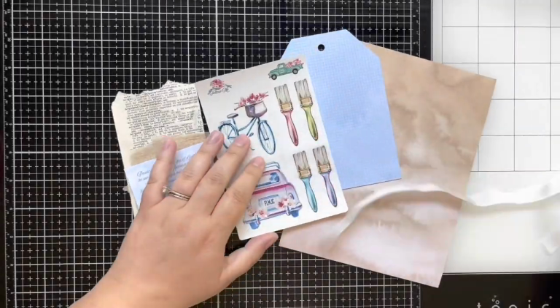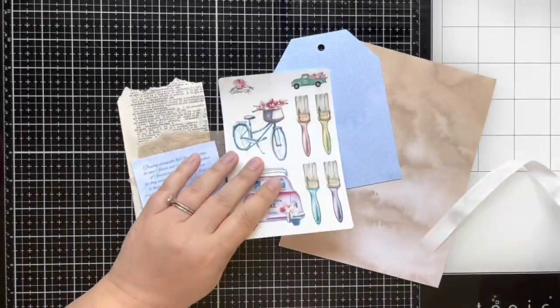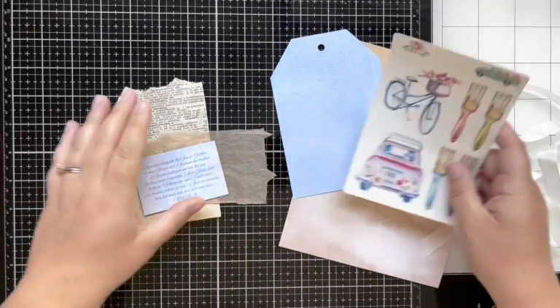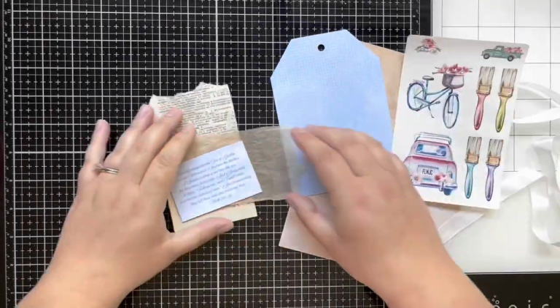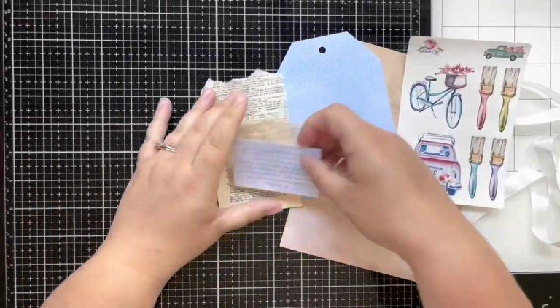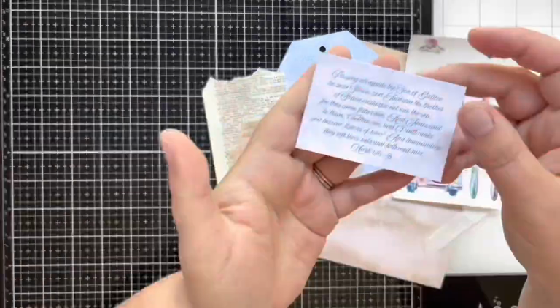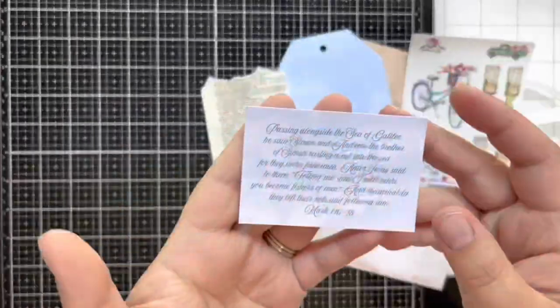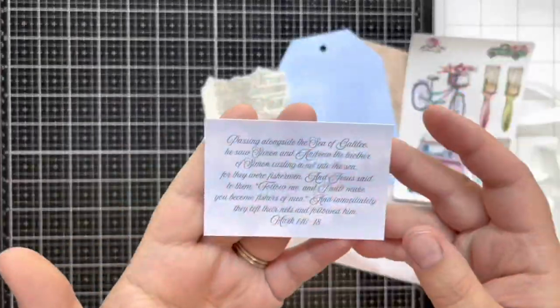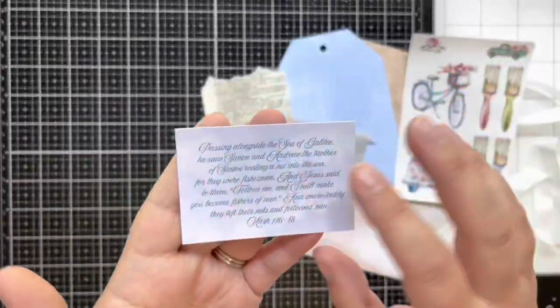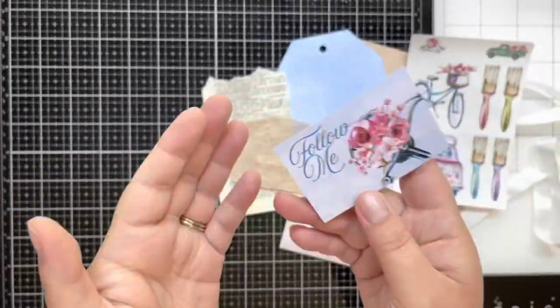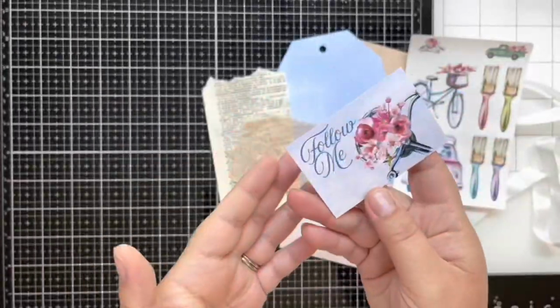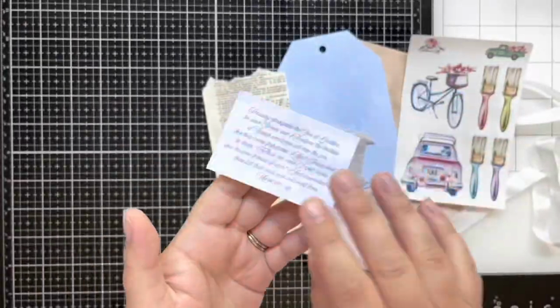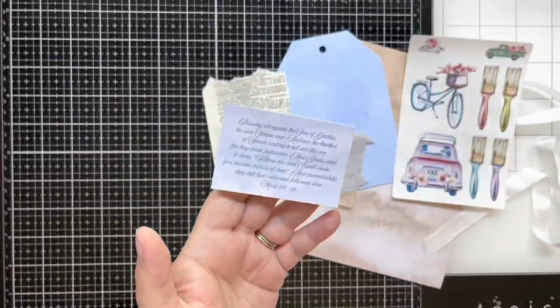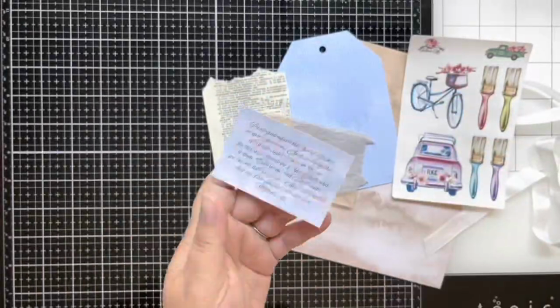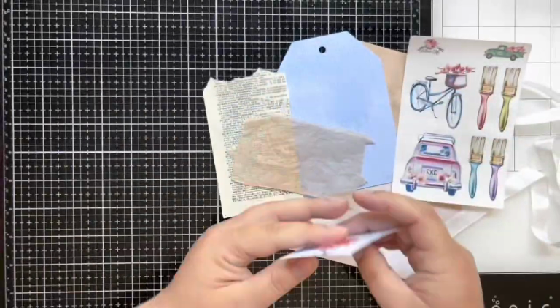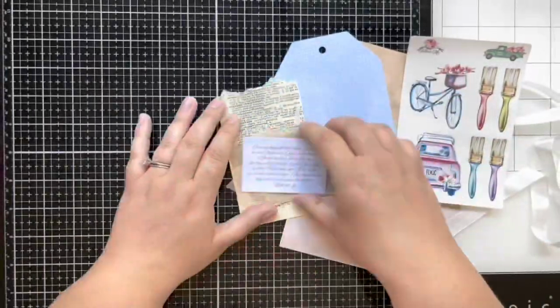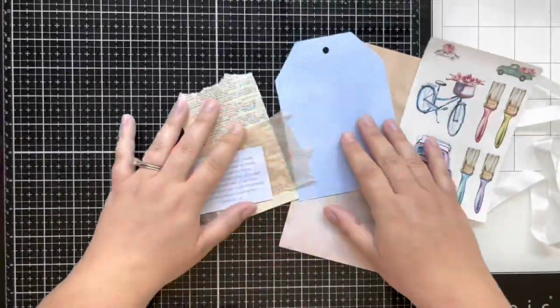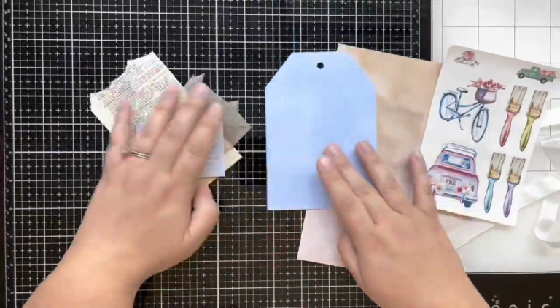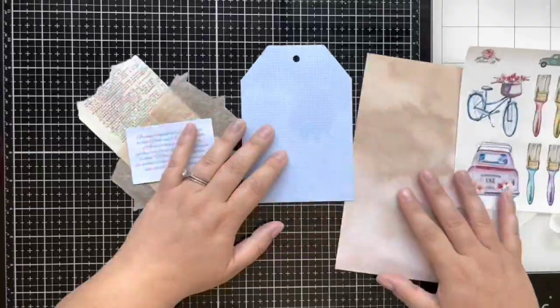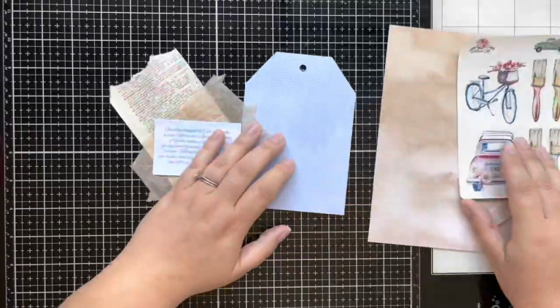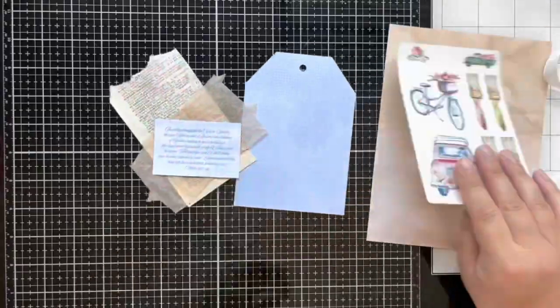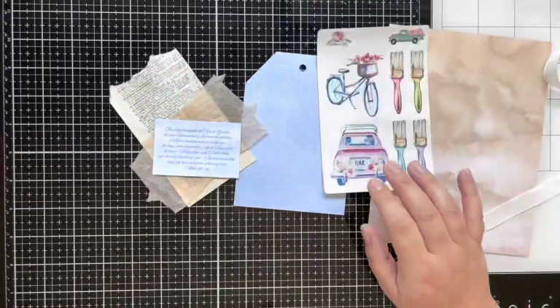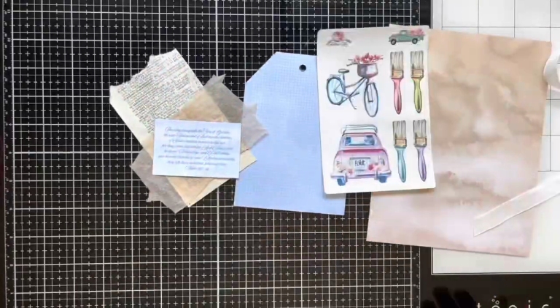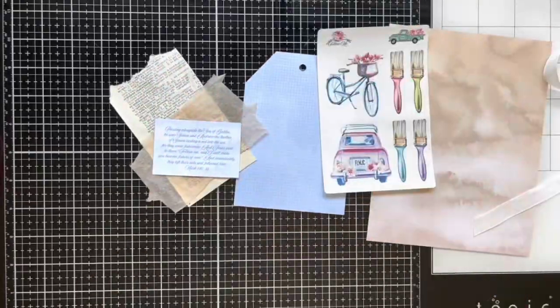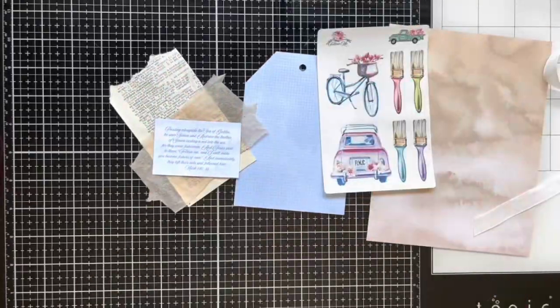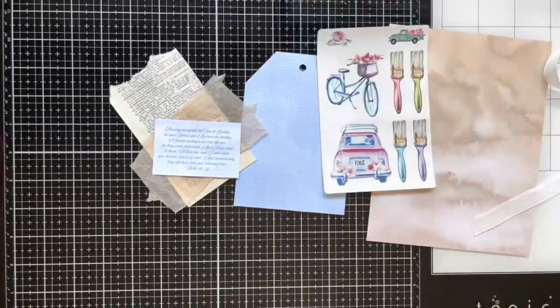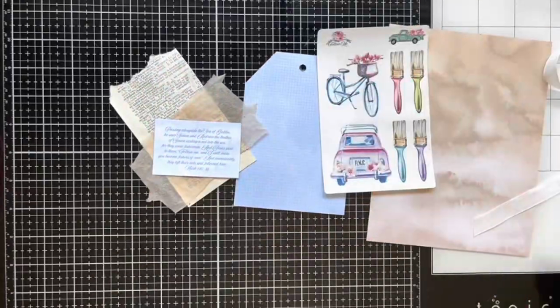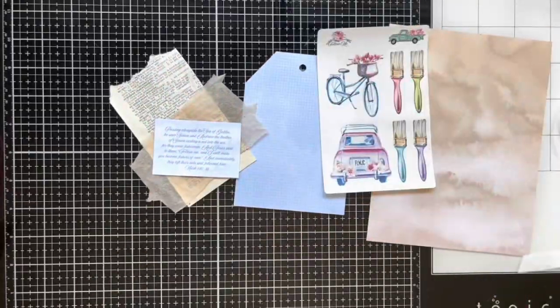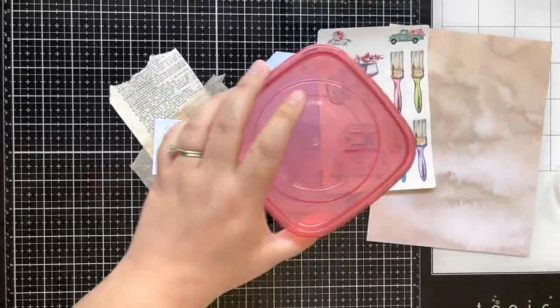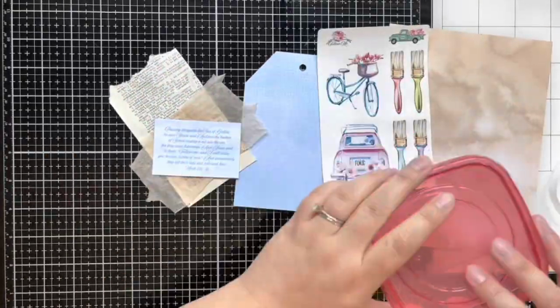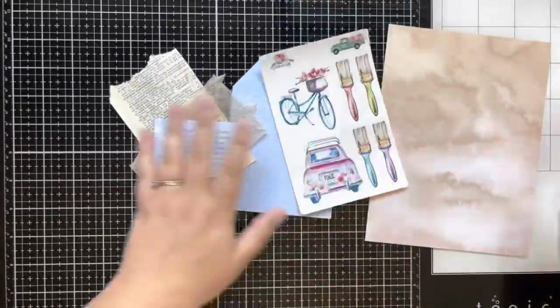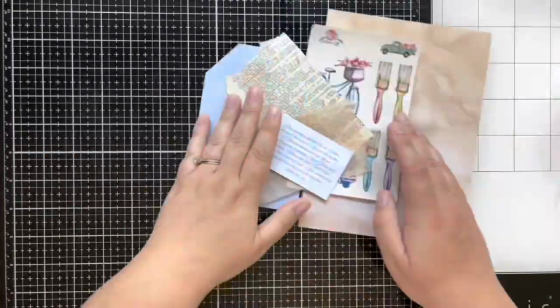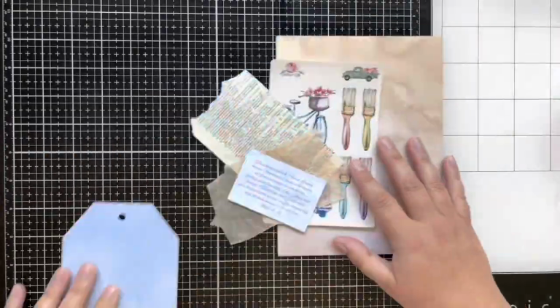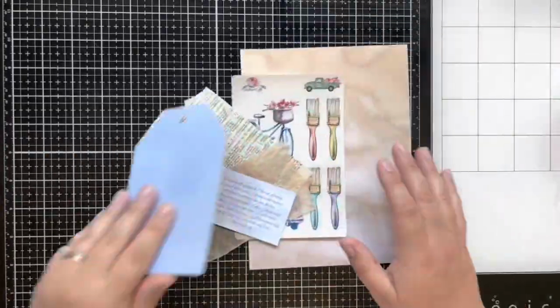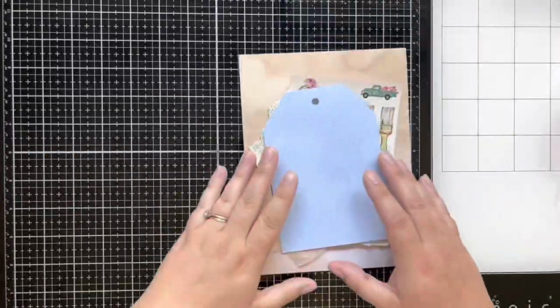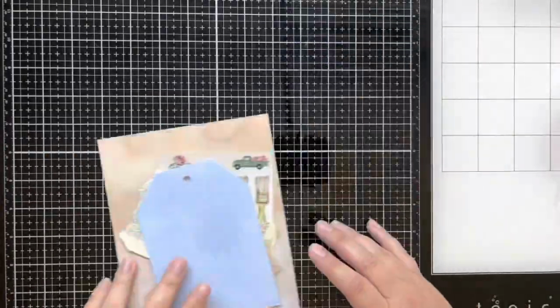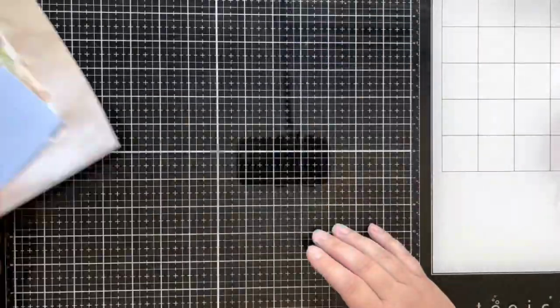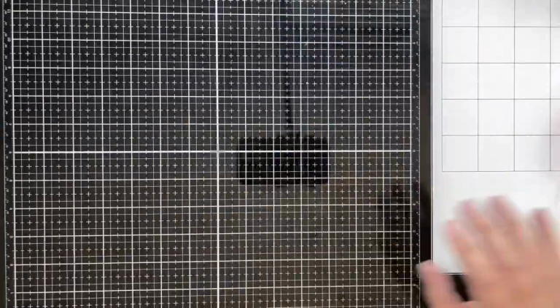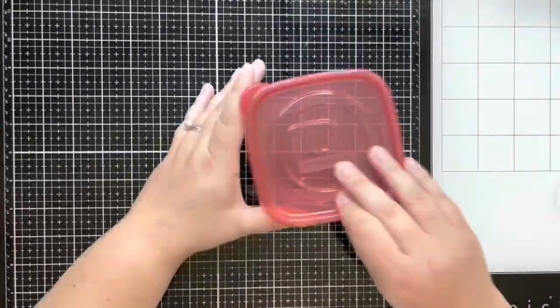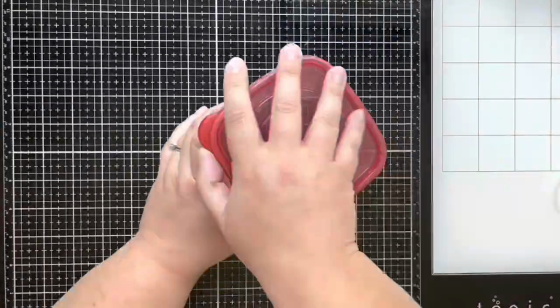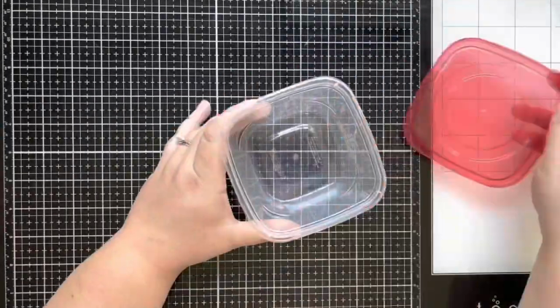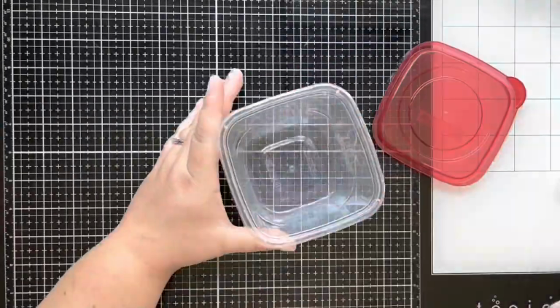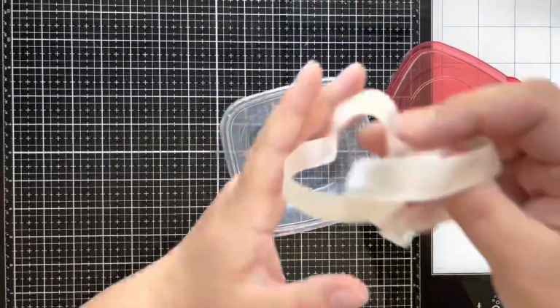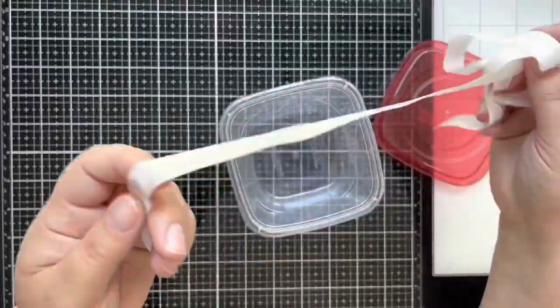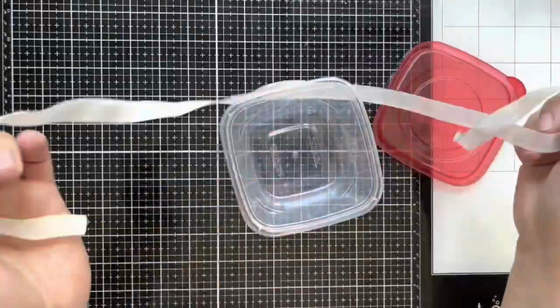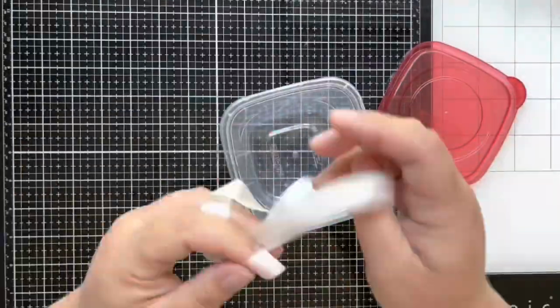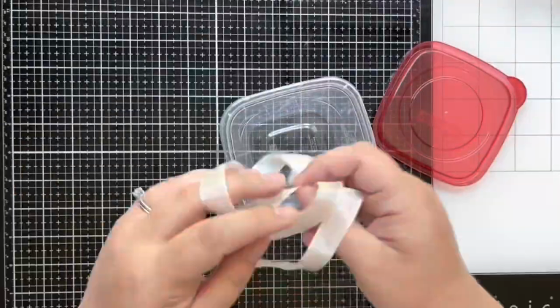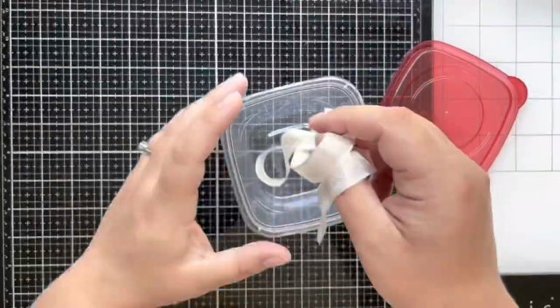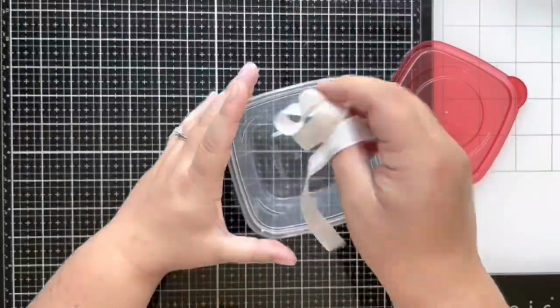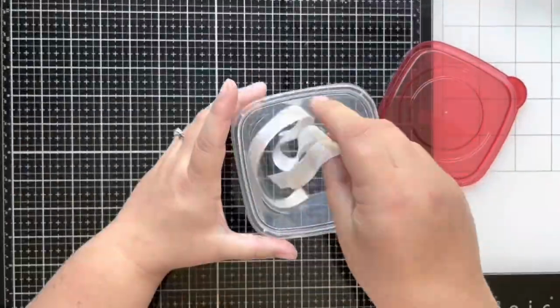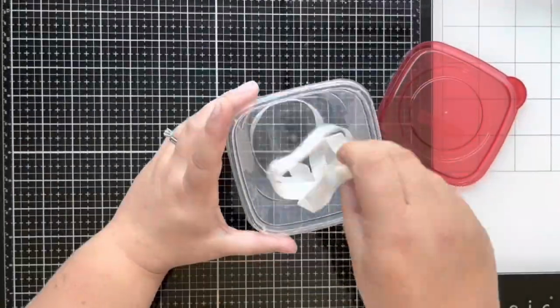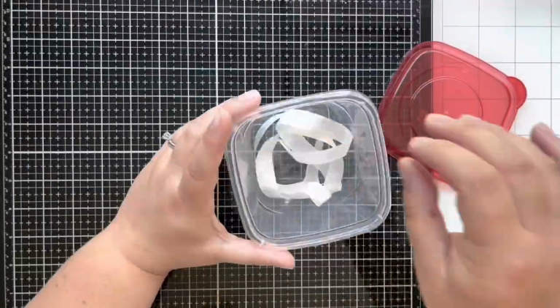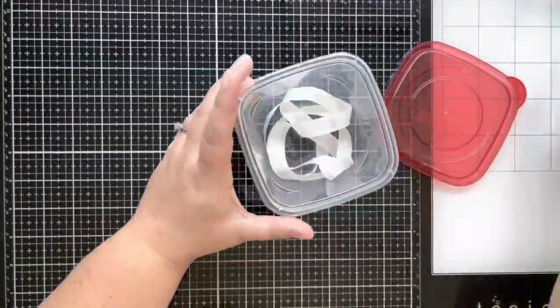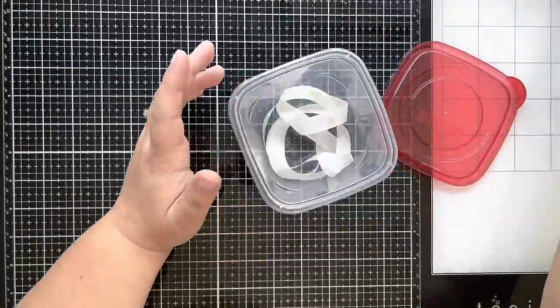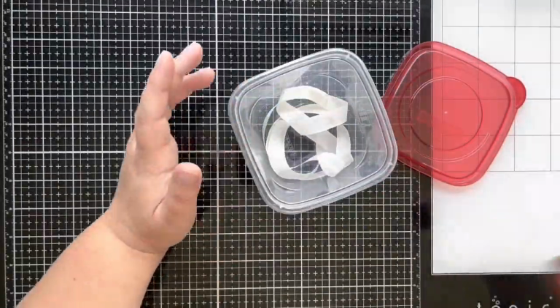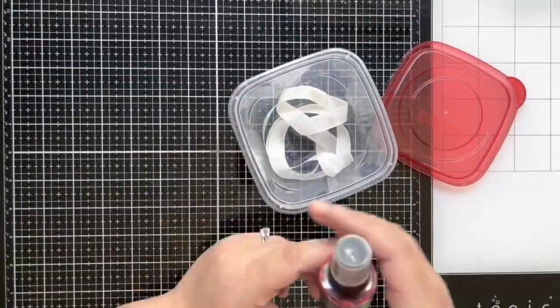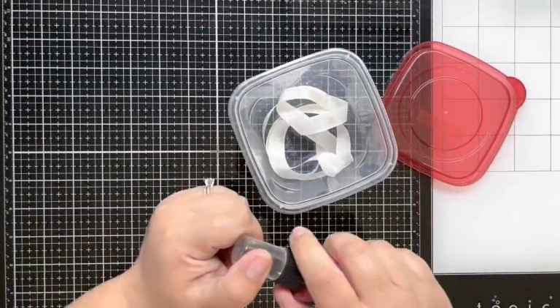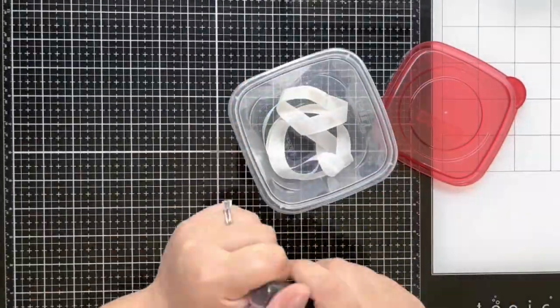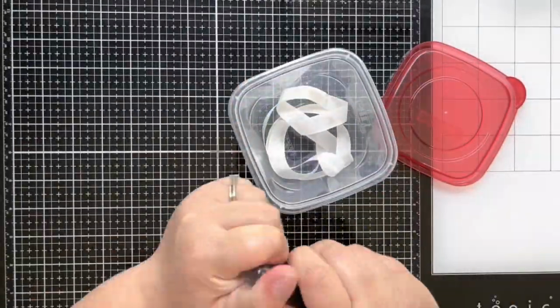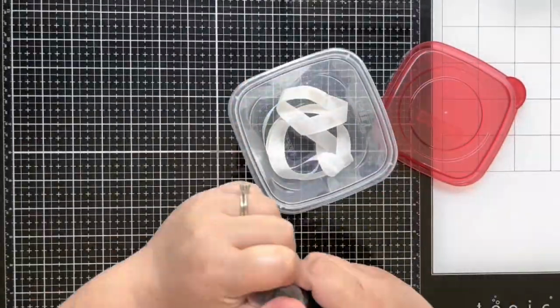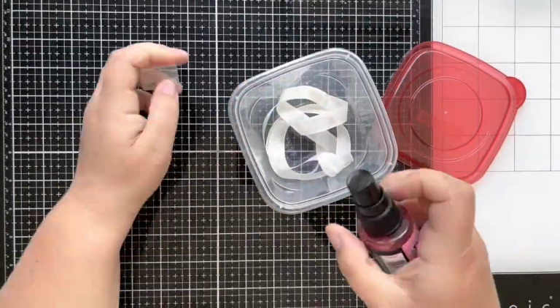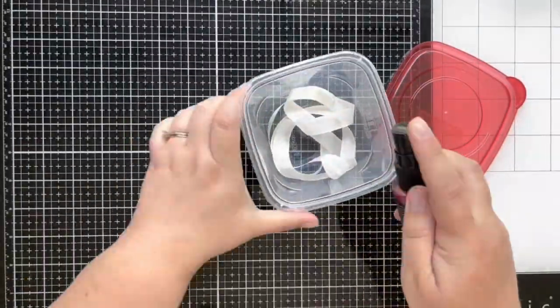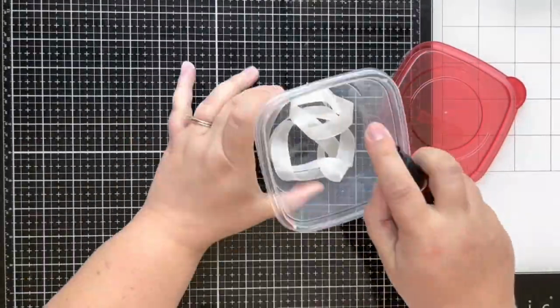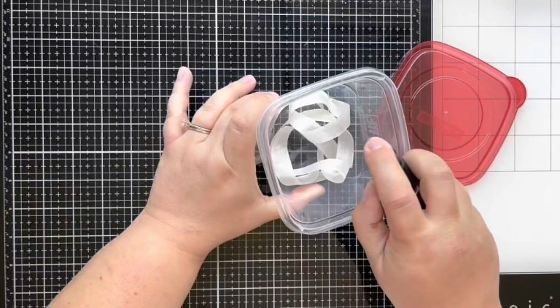Hello everyone, this is Taryn with Wonderfully Made Handcrafting and today I'm working on day one of By the World for God's newest kit, Follow Me.